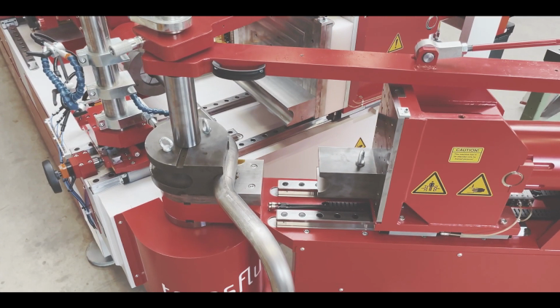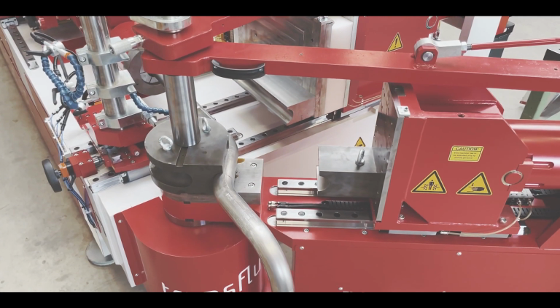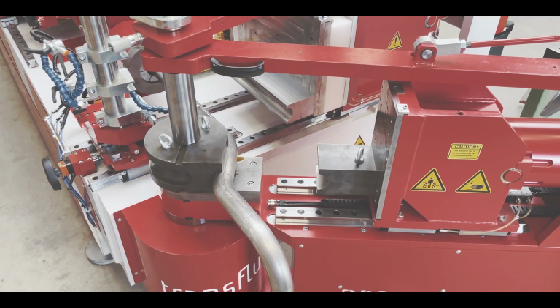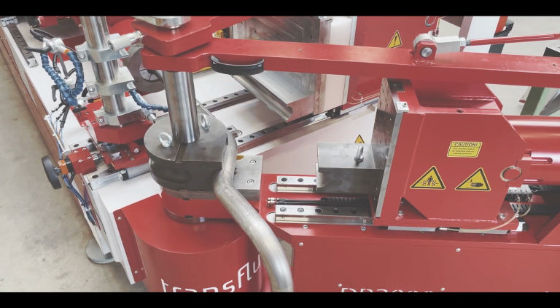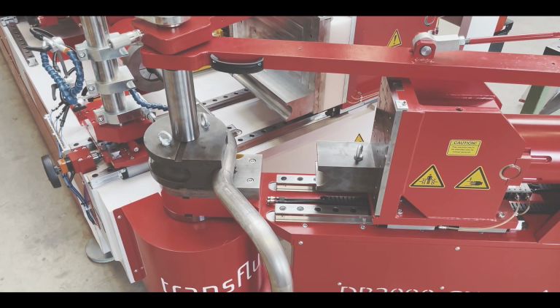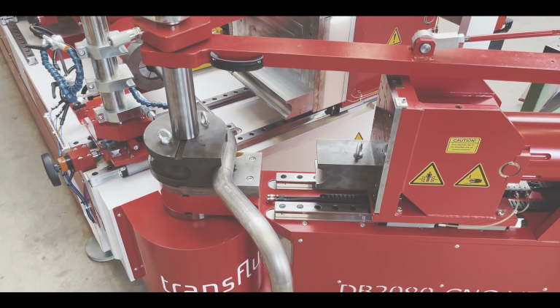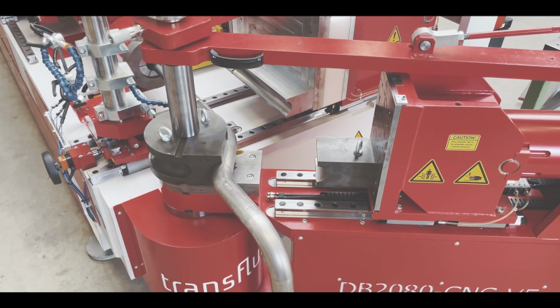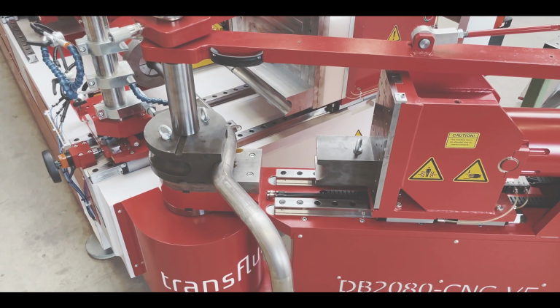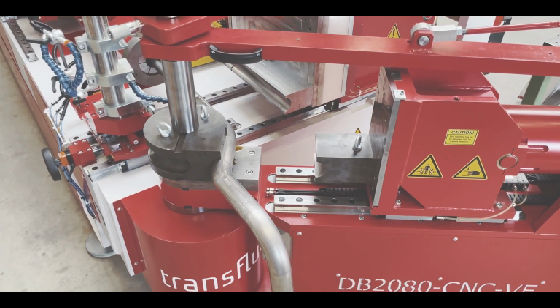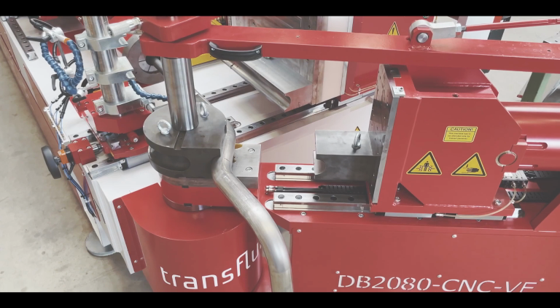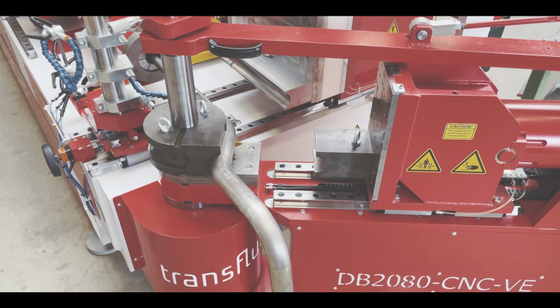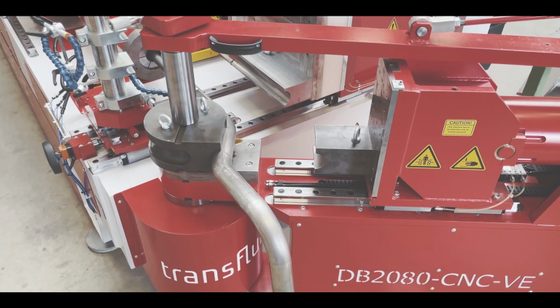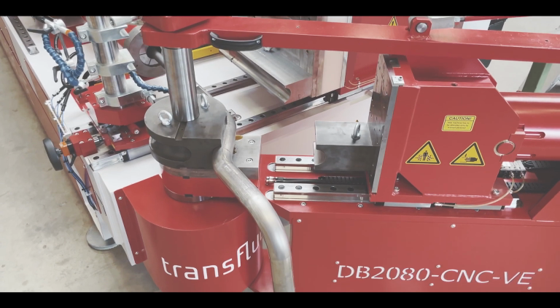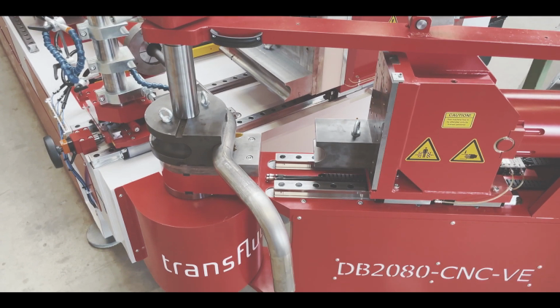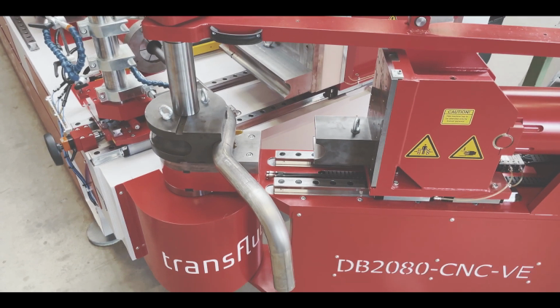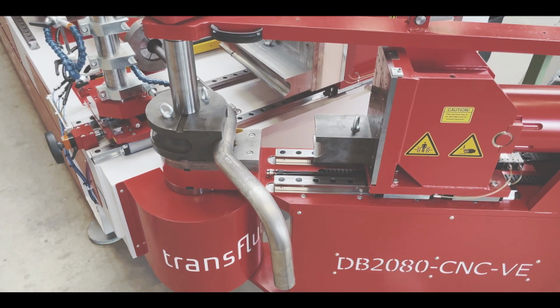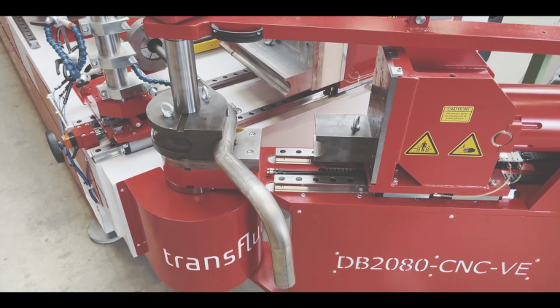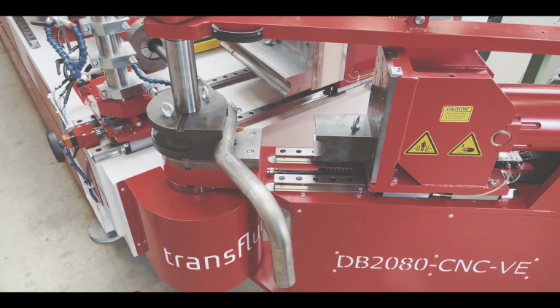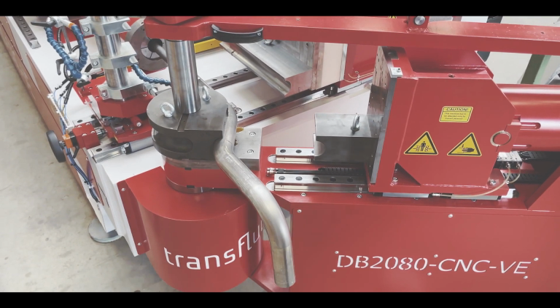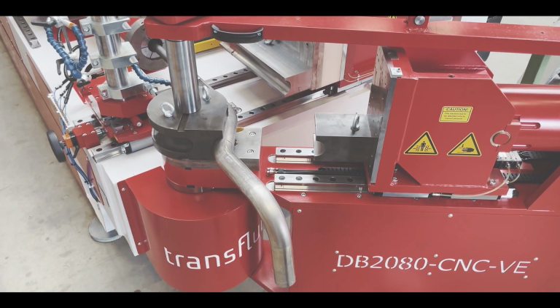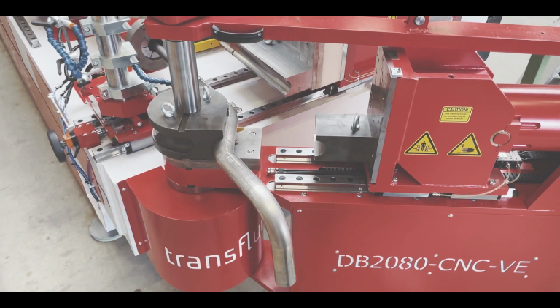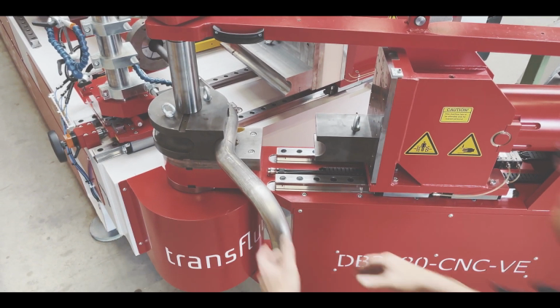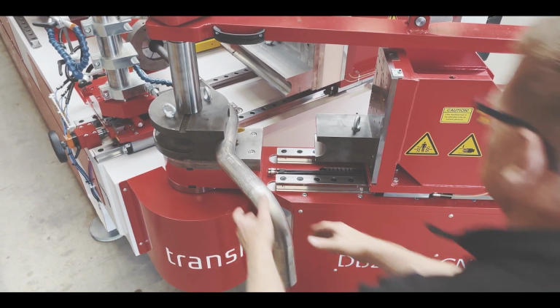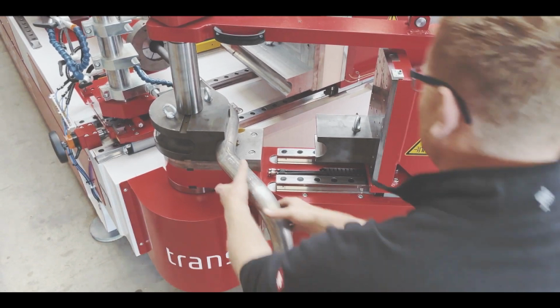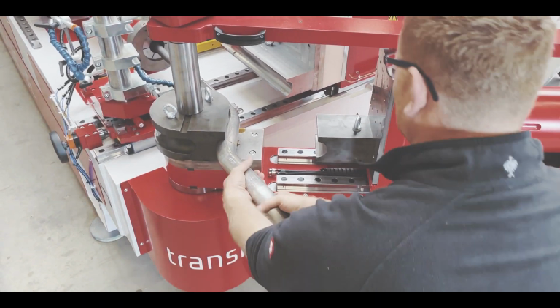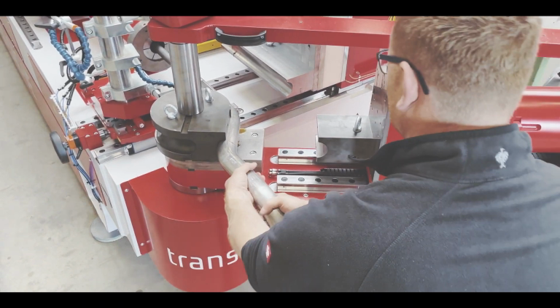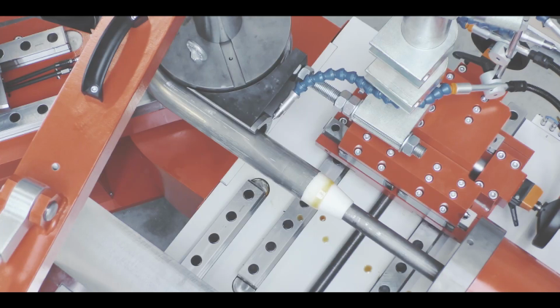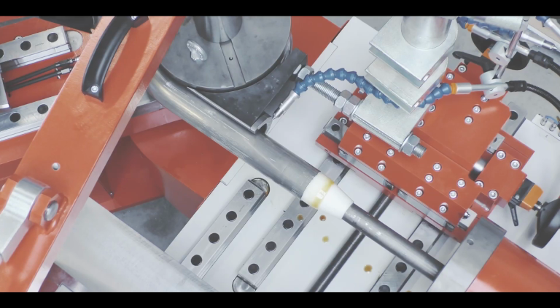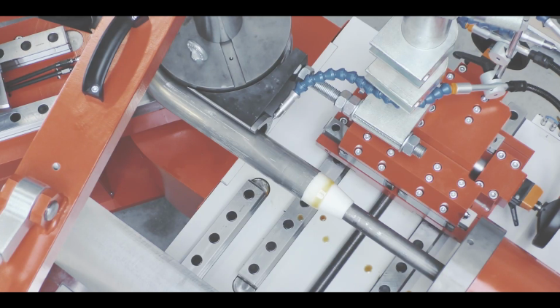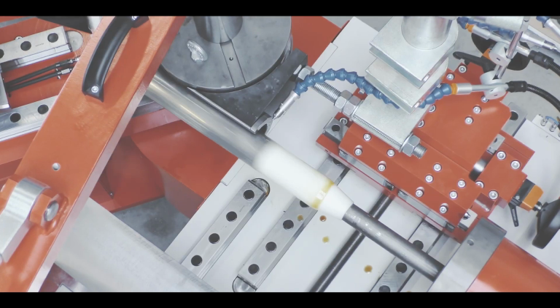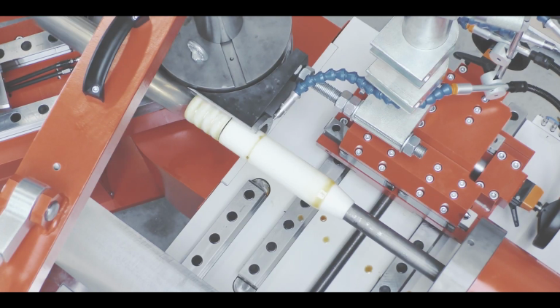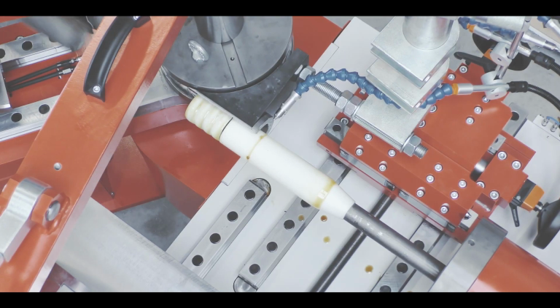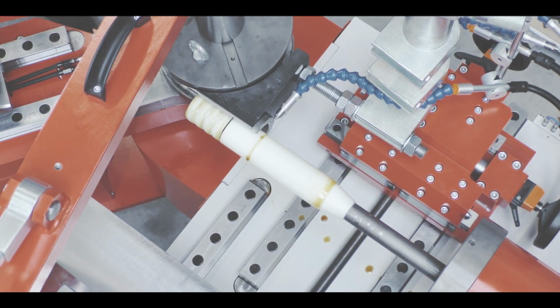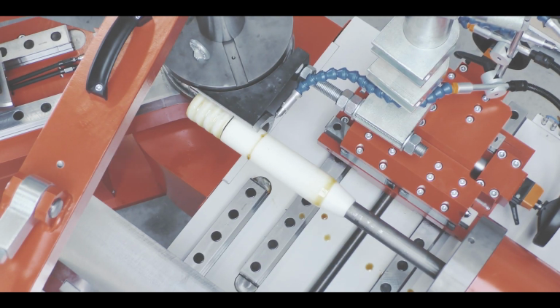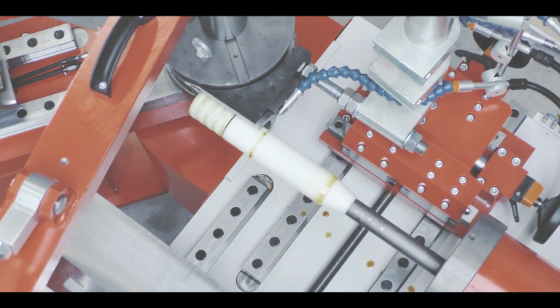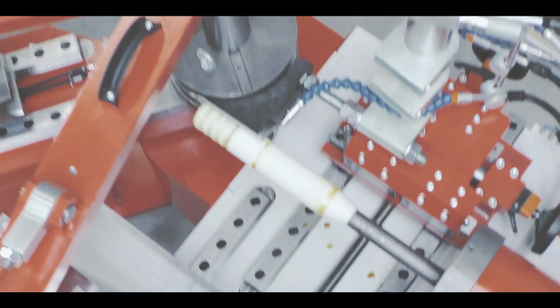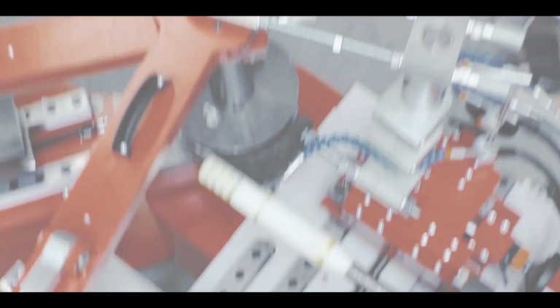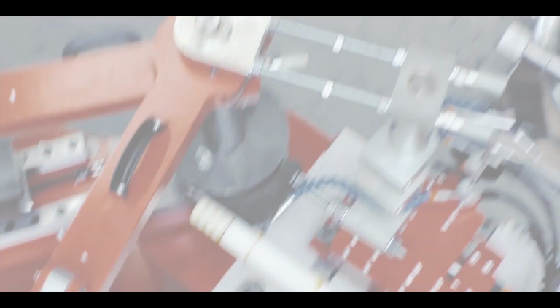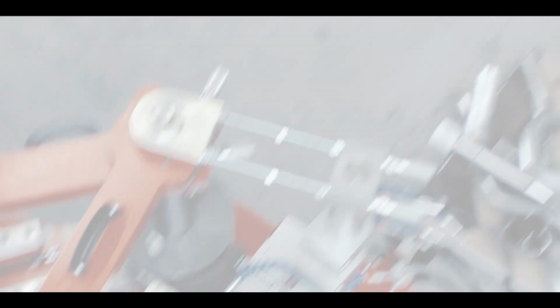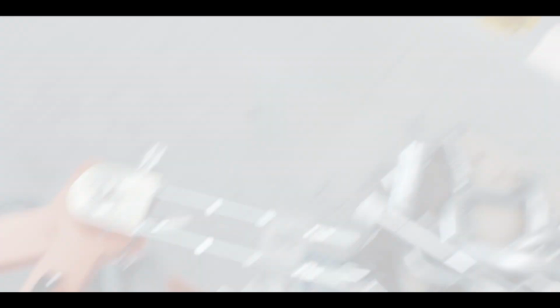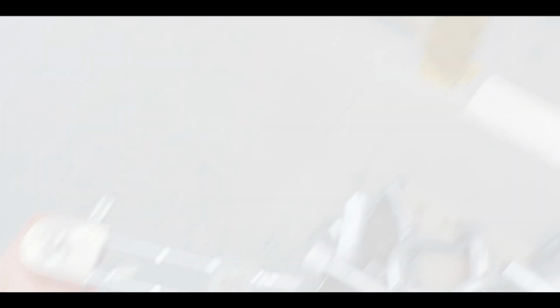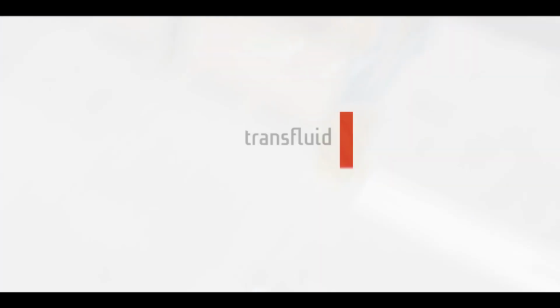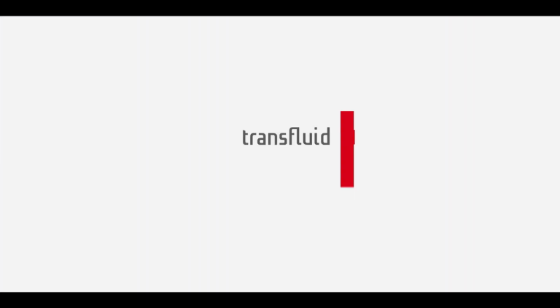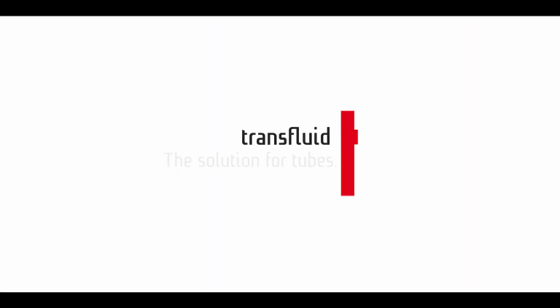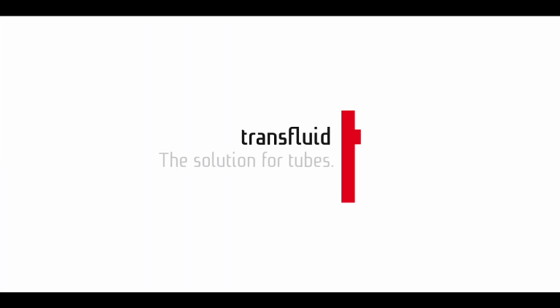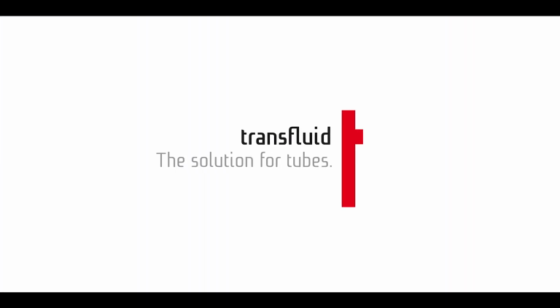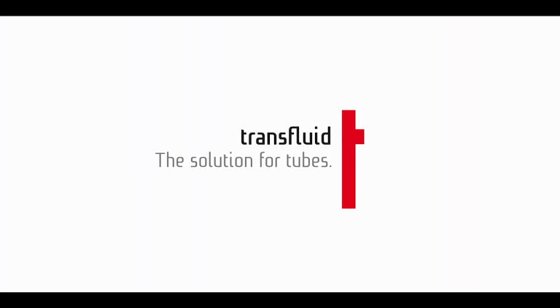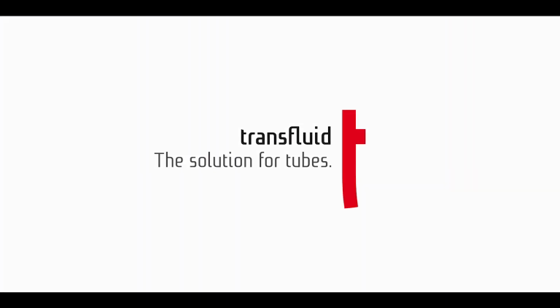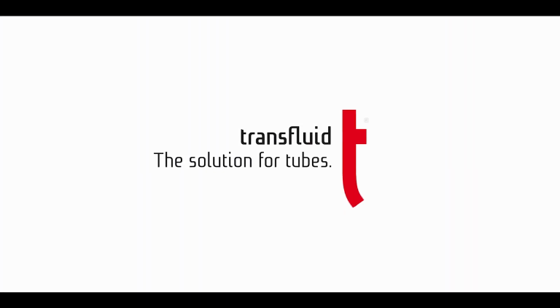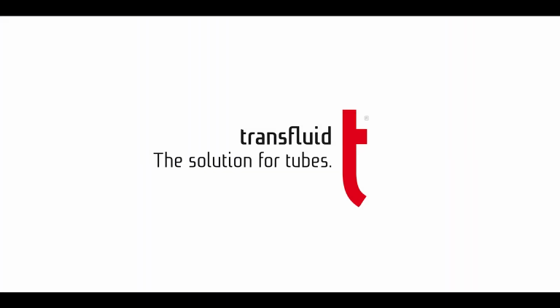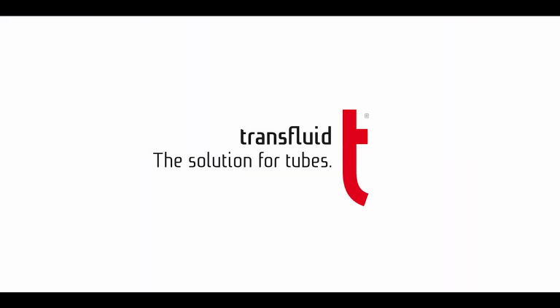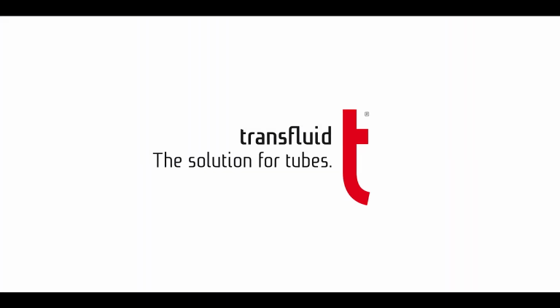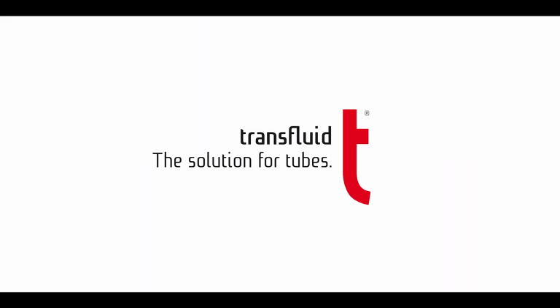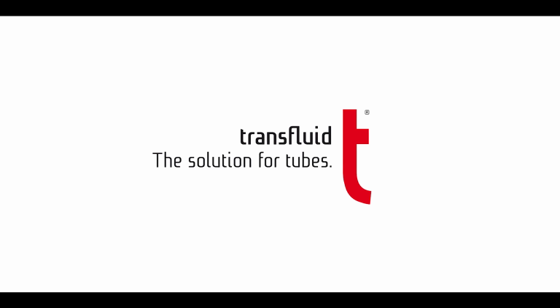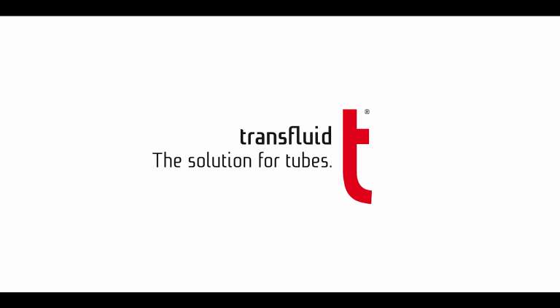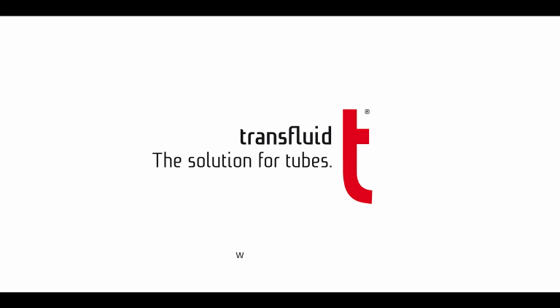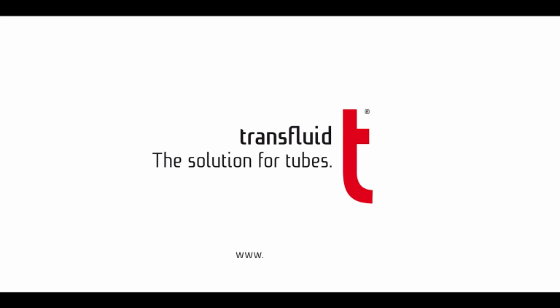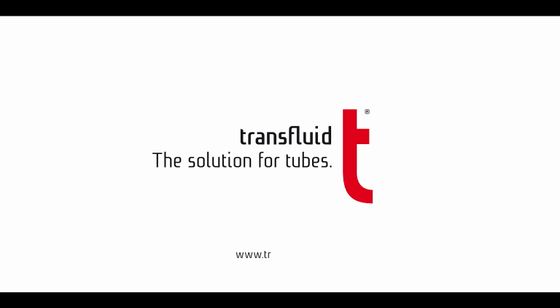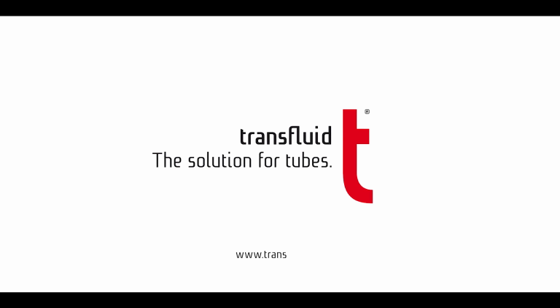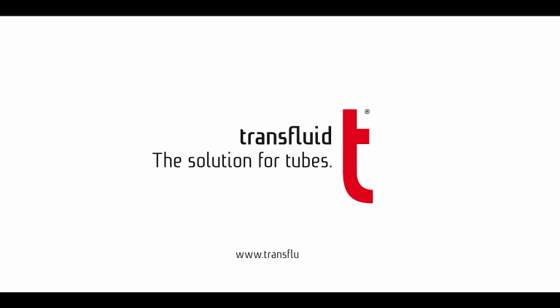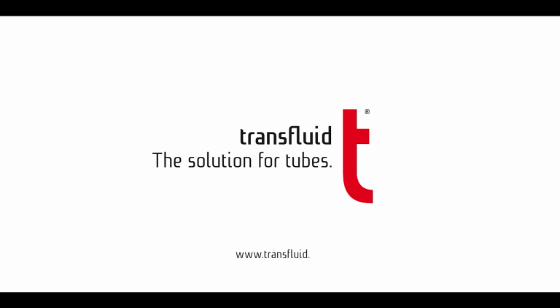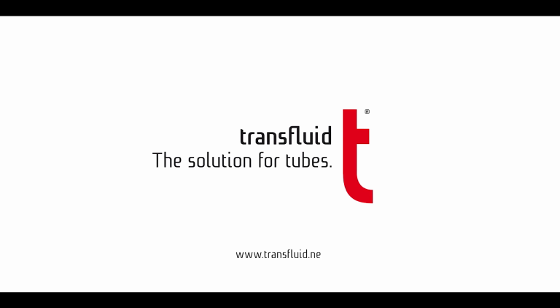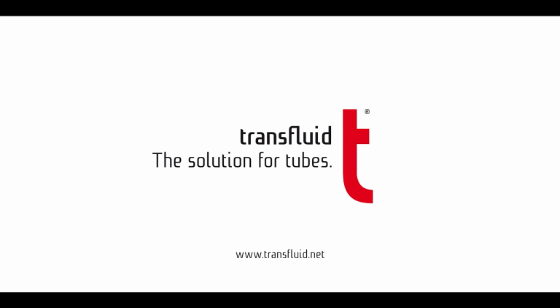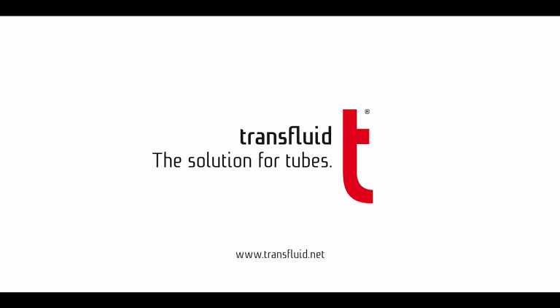If you would like to find out more about our all-electric CNC bending machines, please visit us at Transfluid.net.